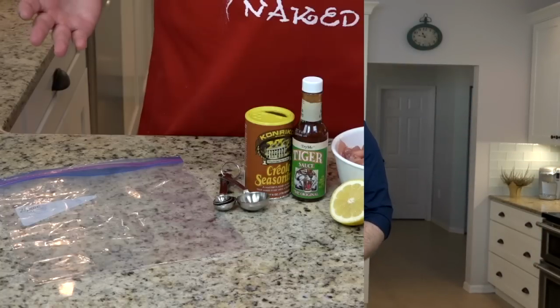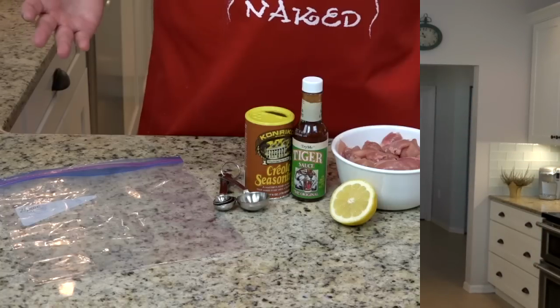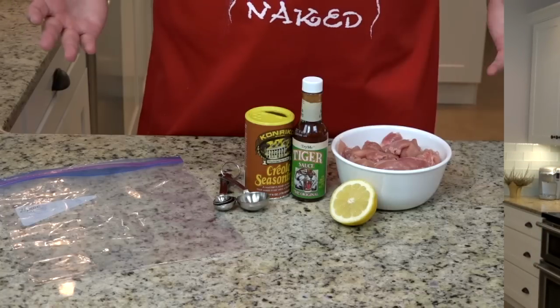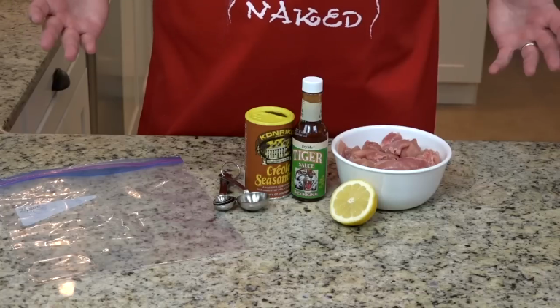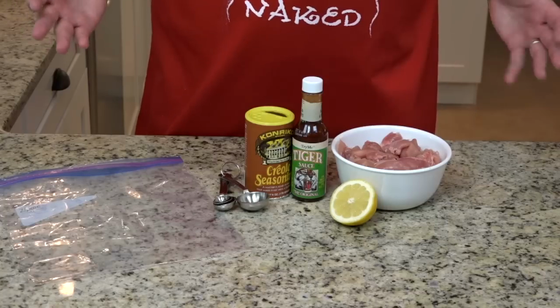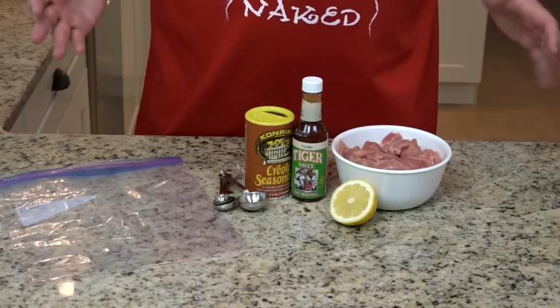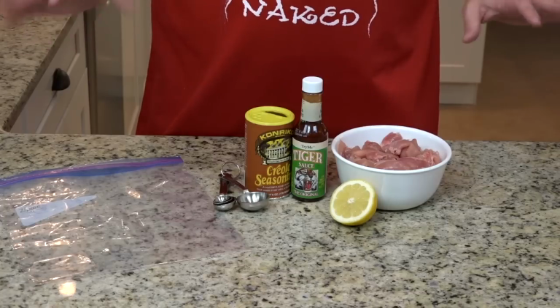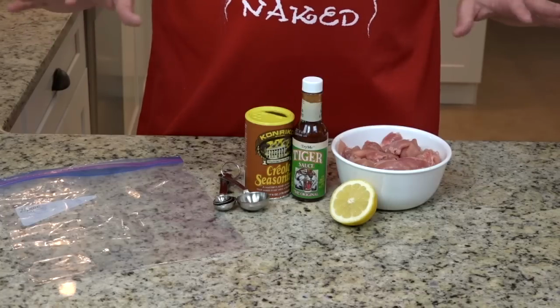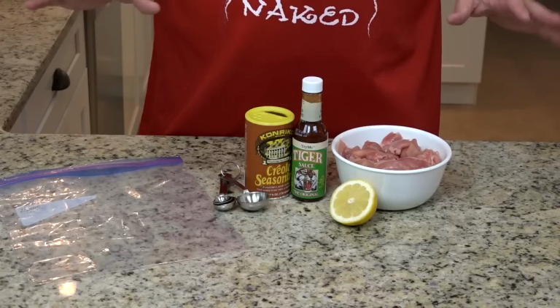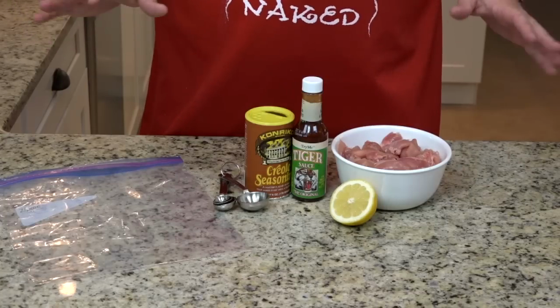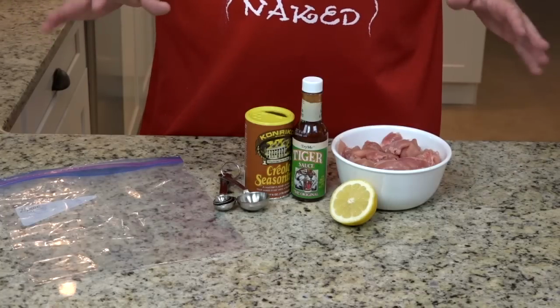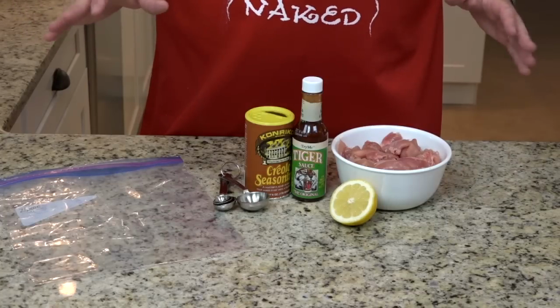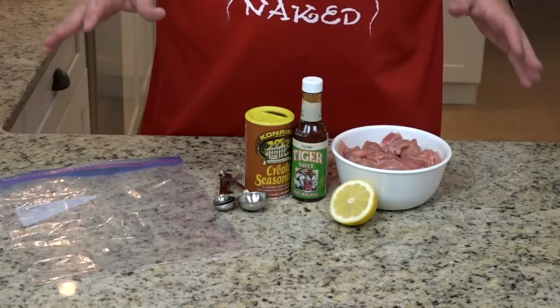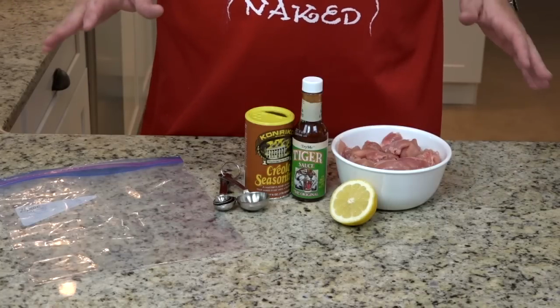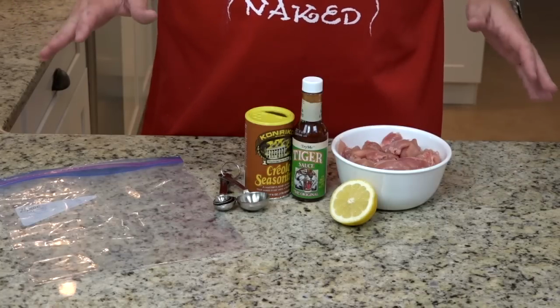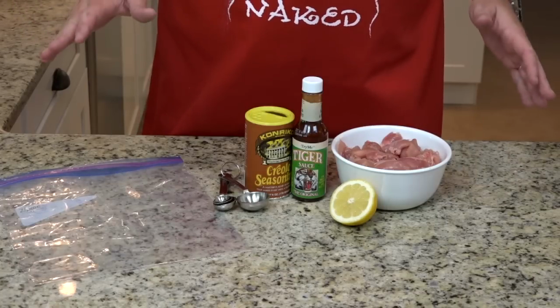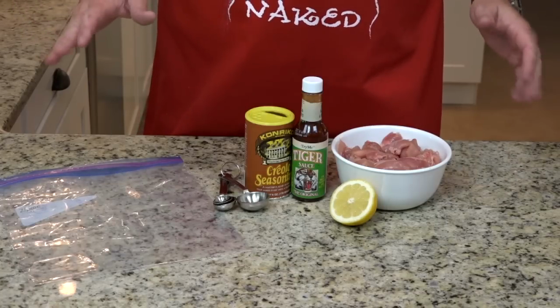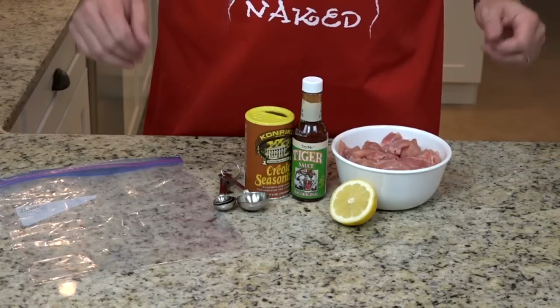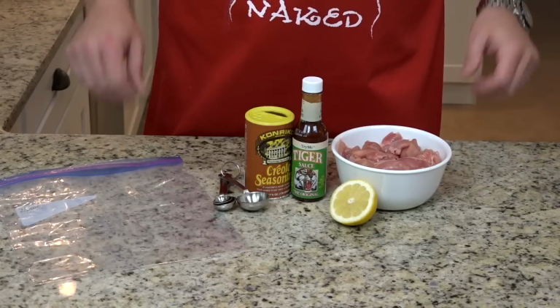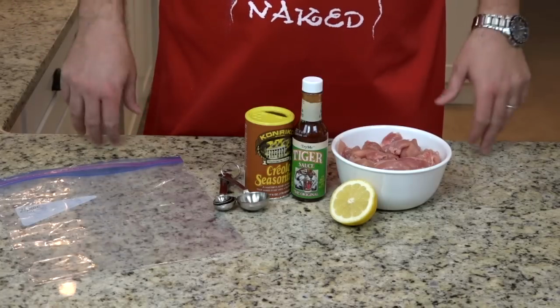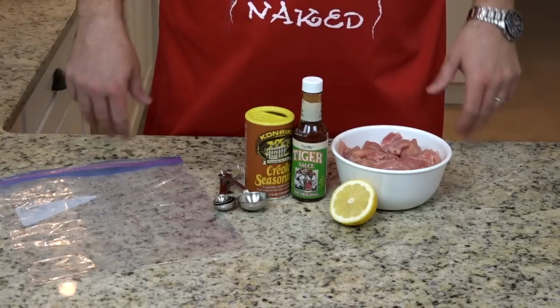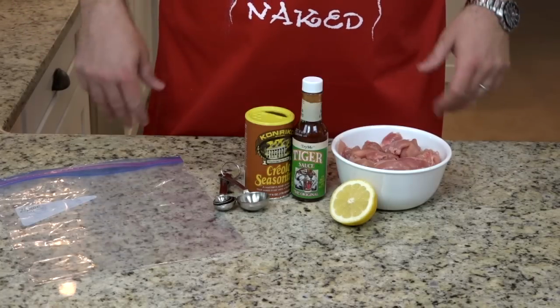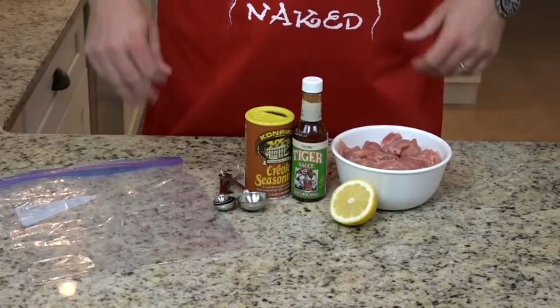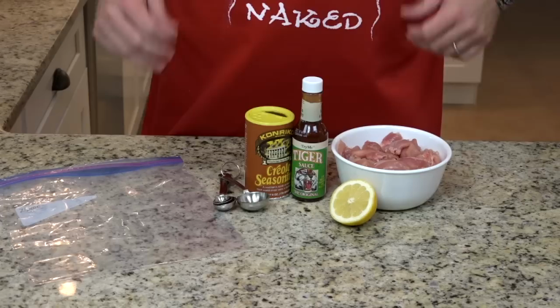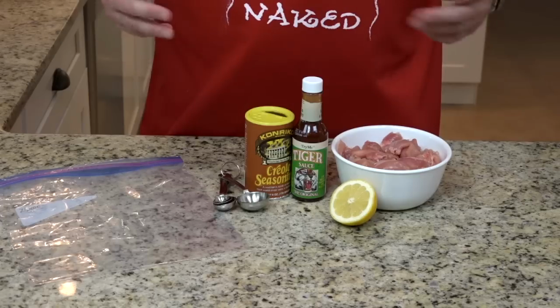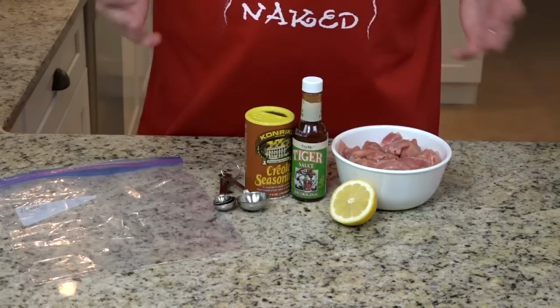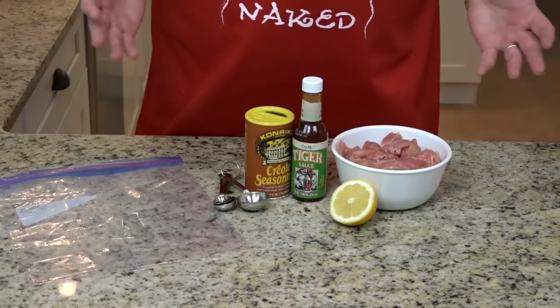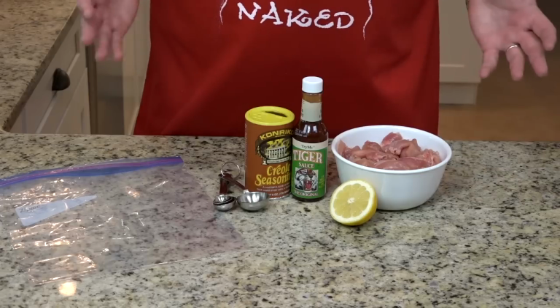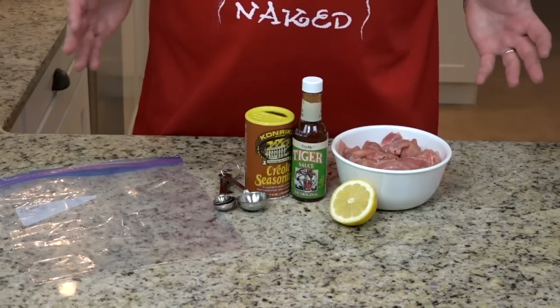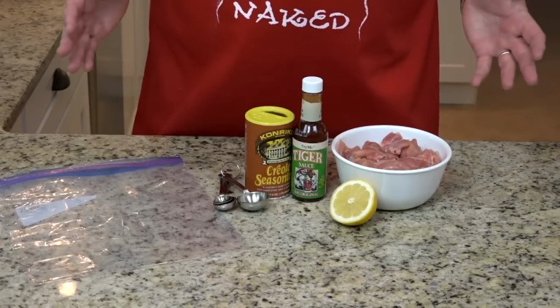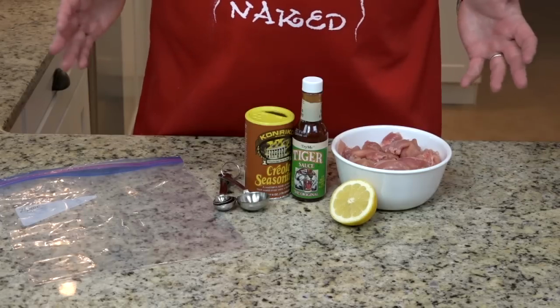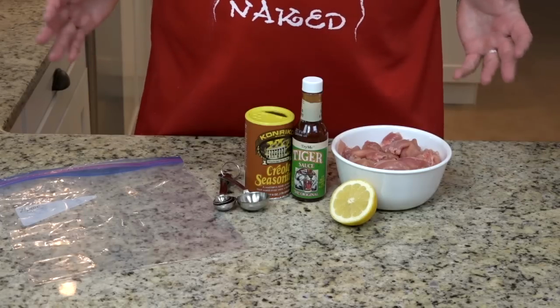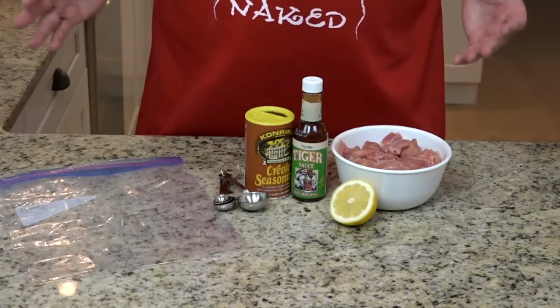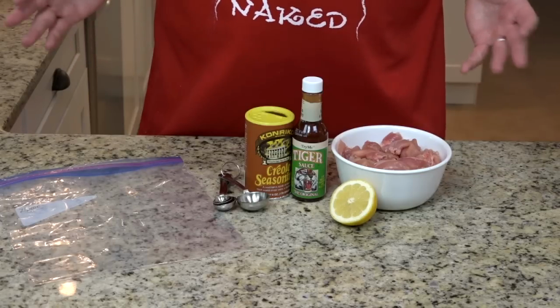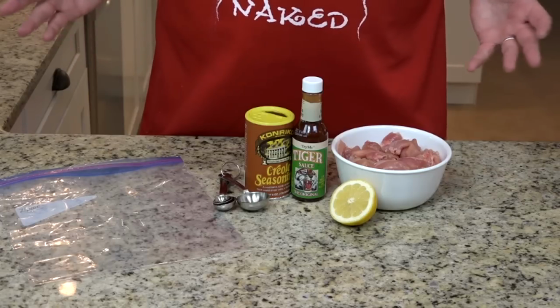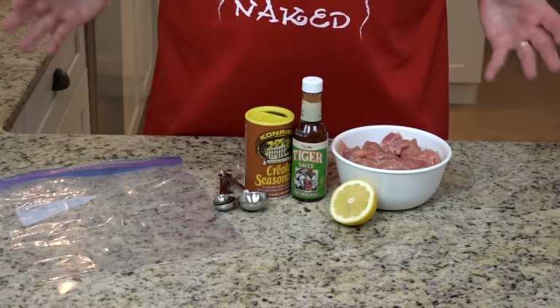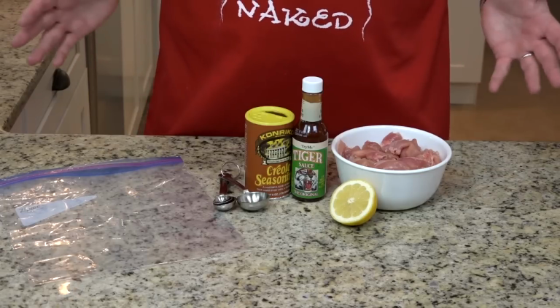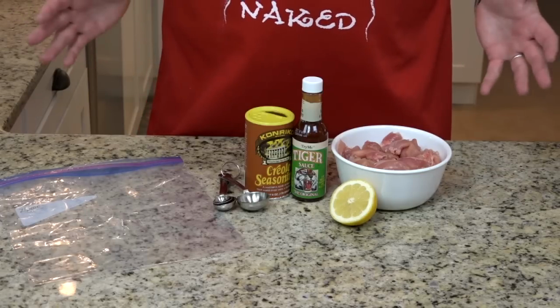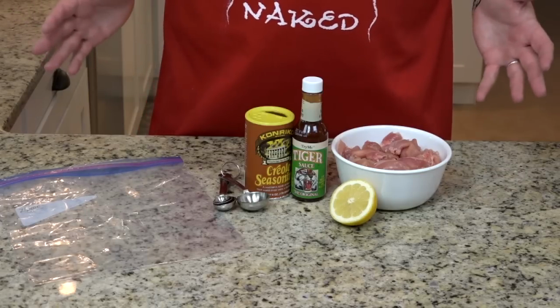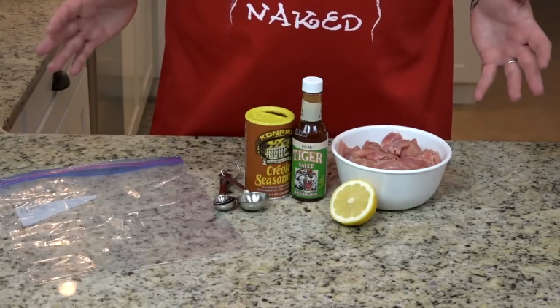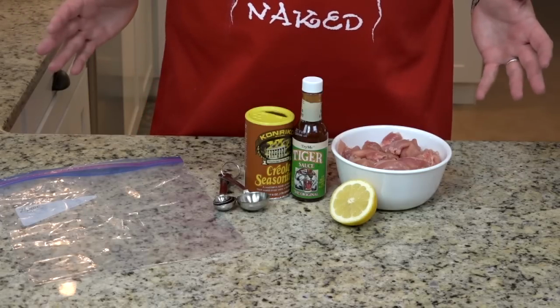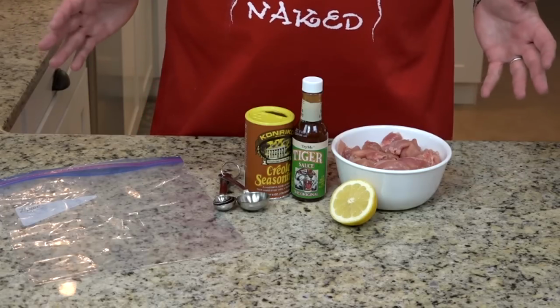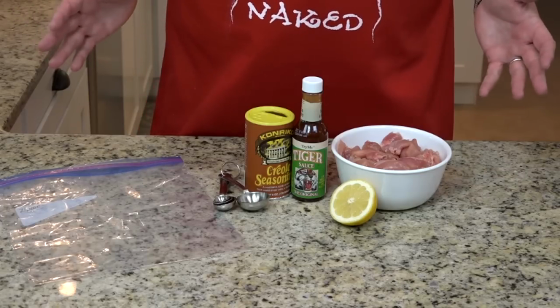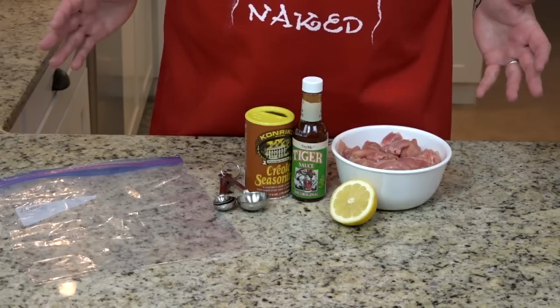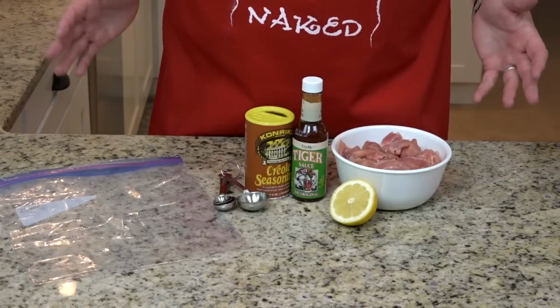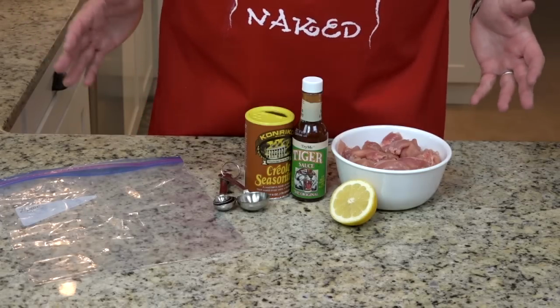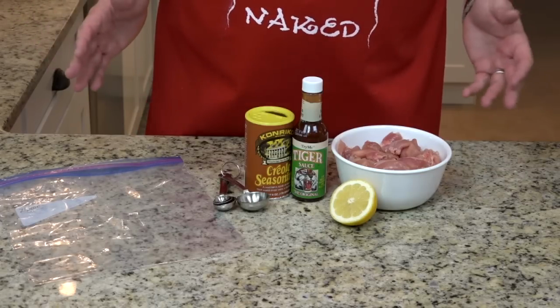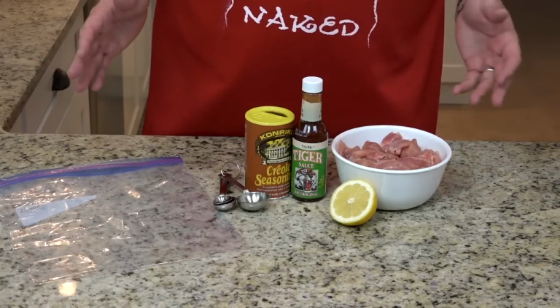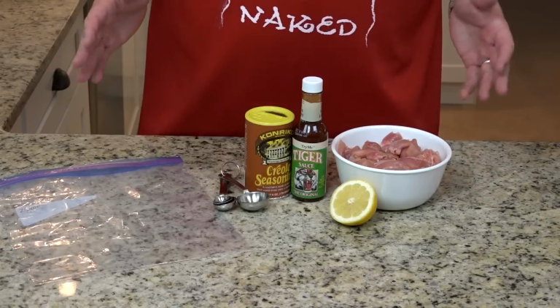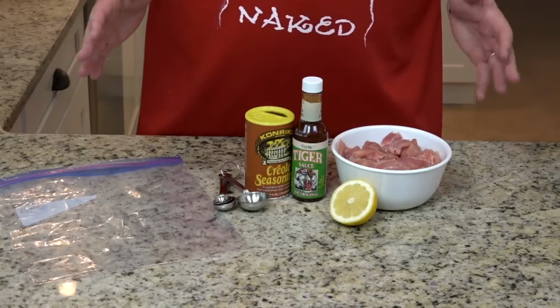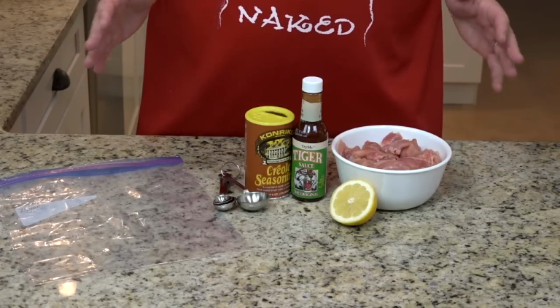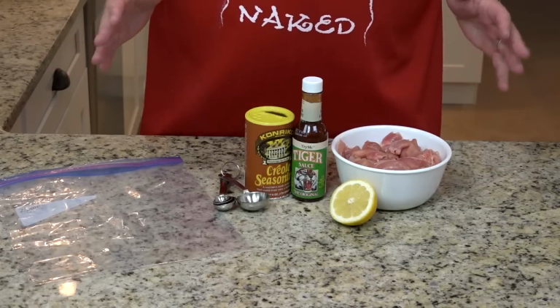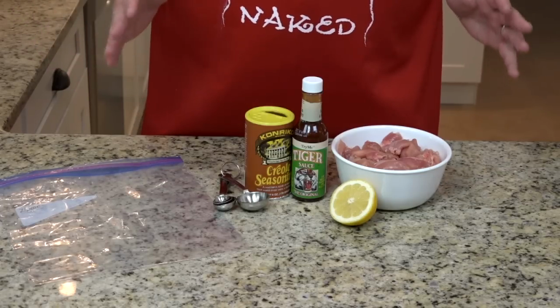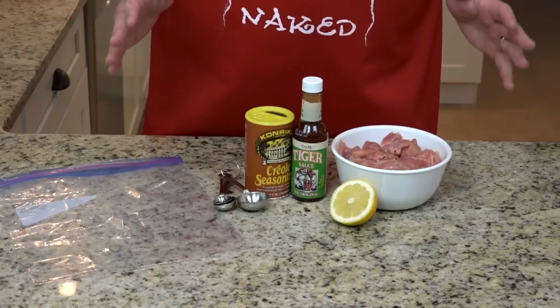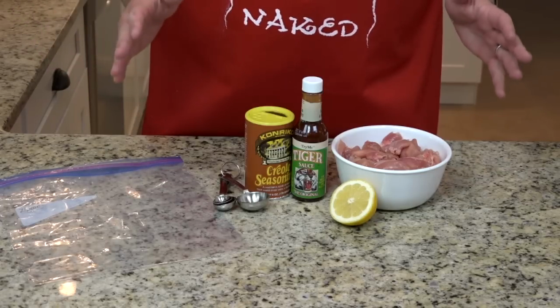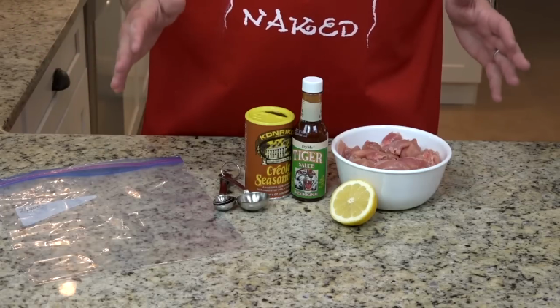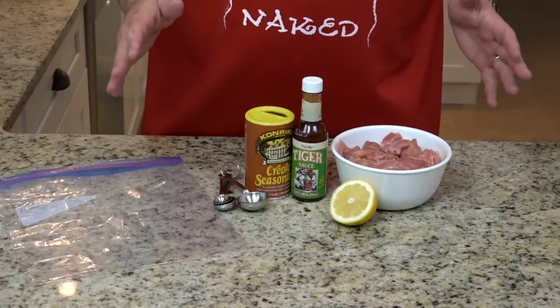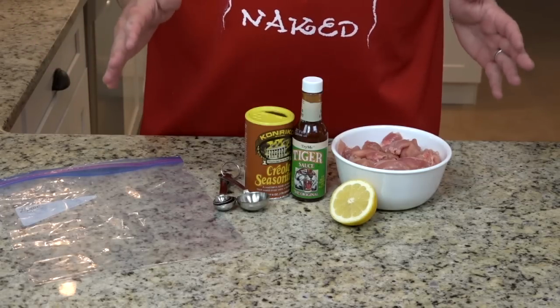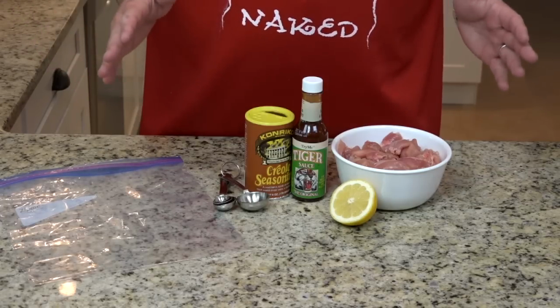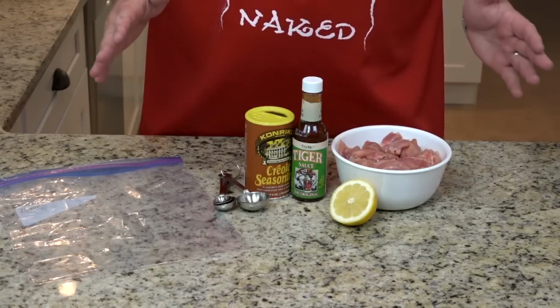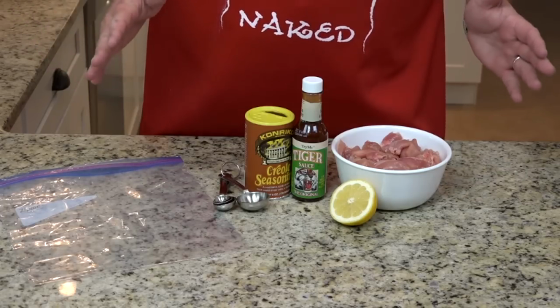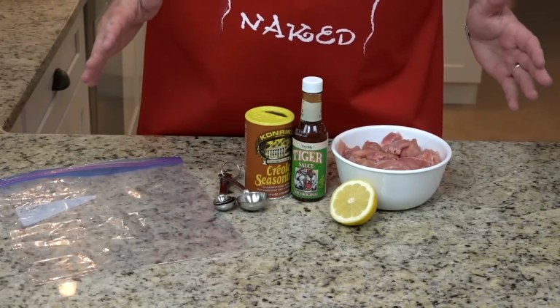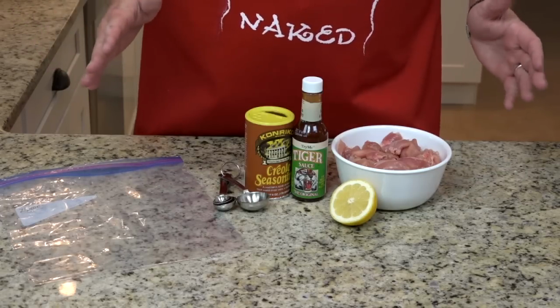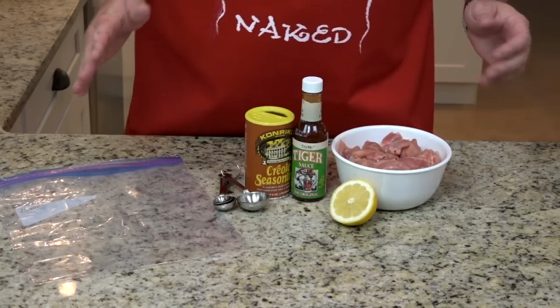First we've got to get our chicken ready. We're making Jambalaya, so we'll go with the Justin Wilson pronunciation. We've got to get our chicken ready.